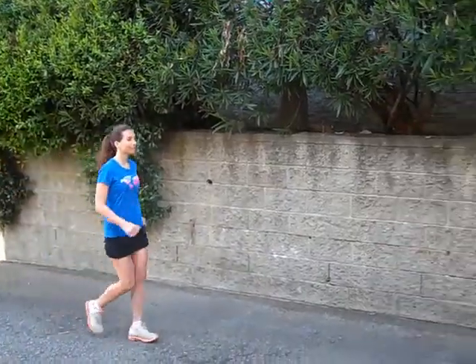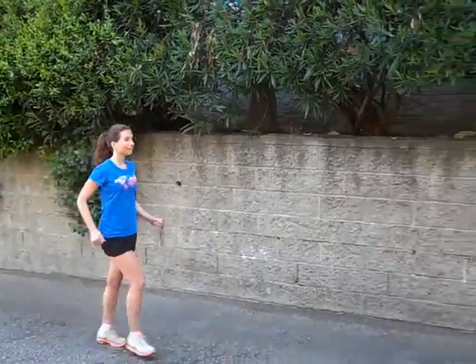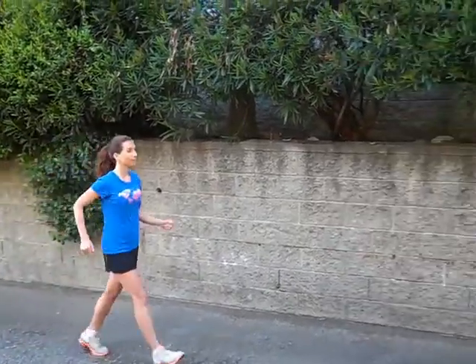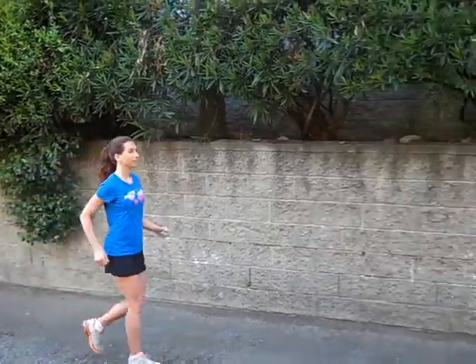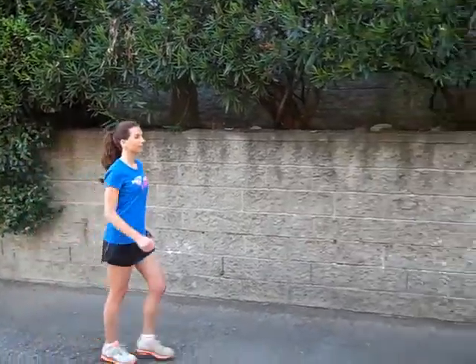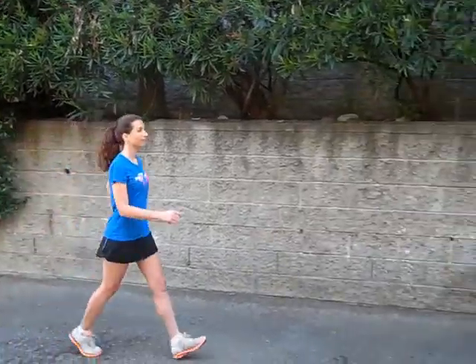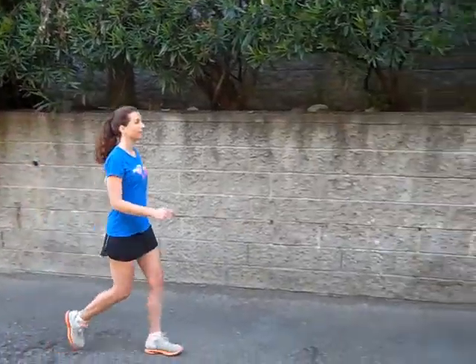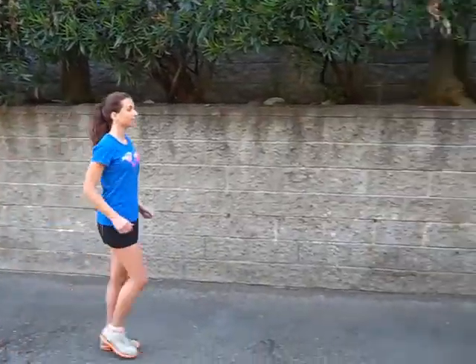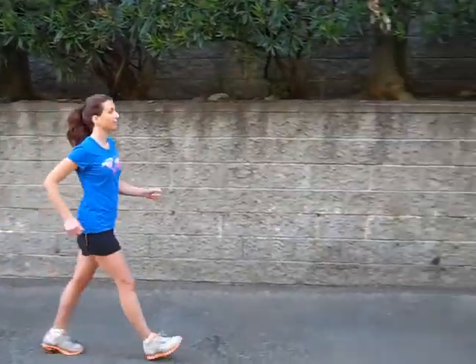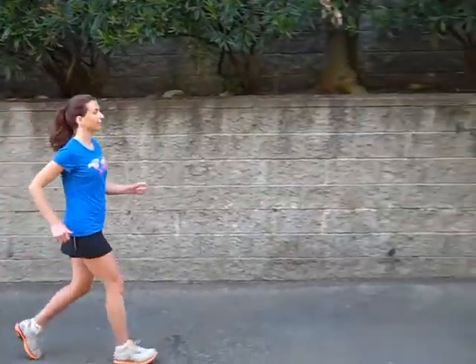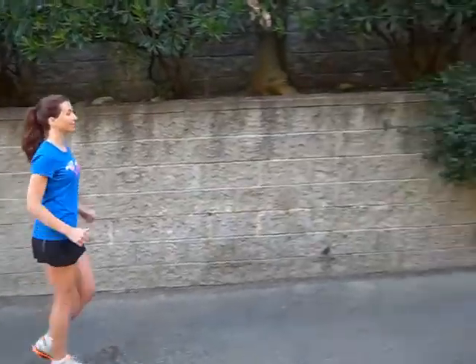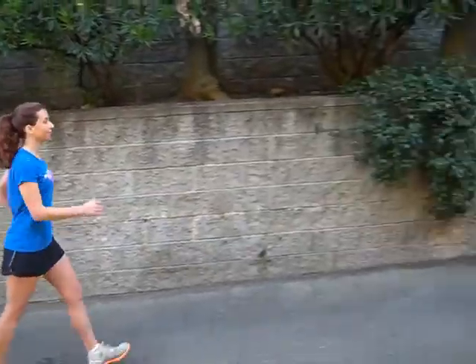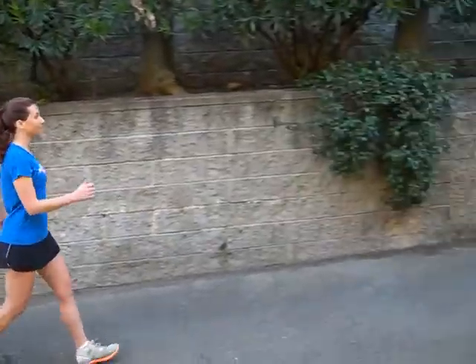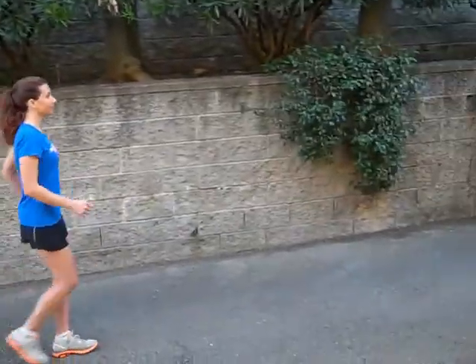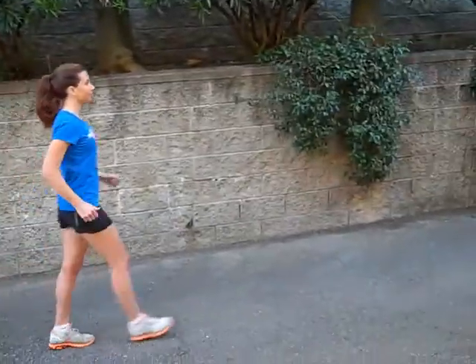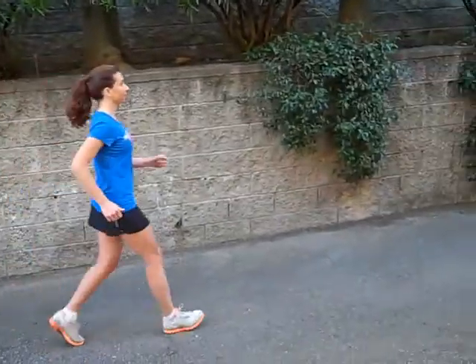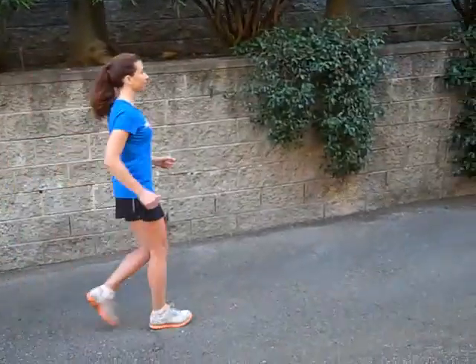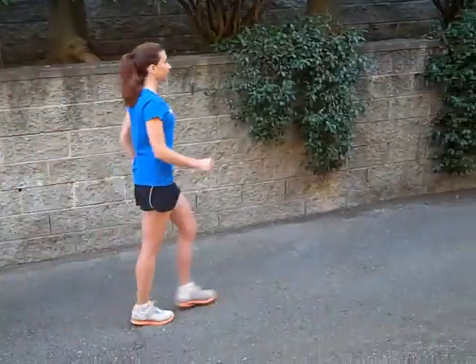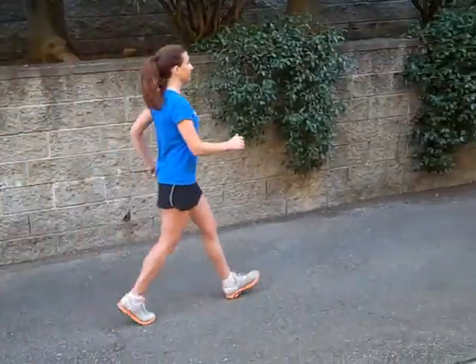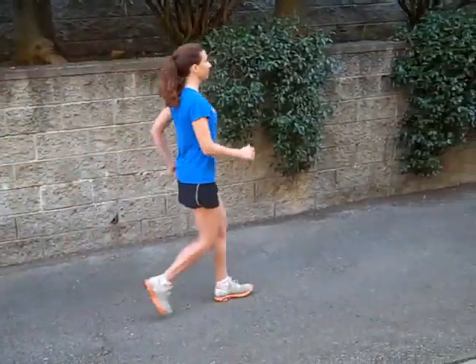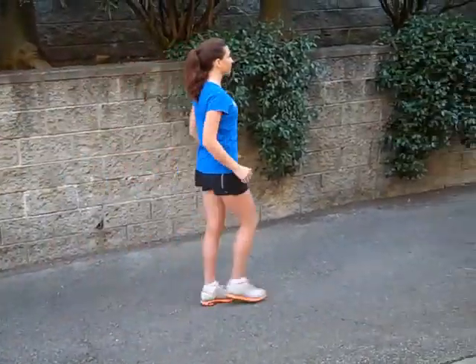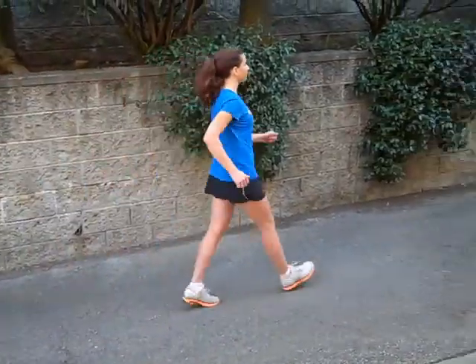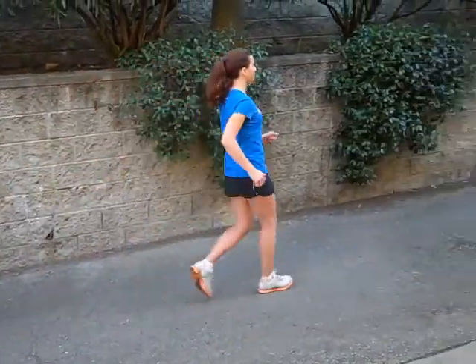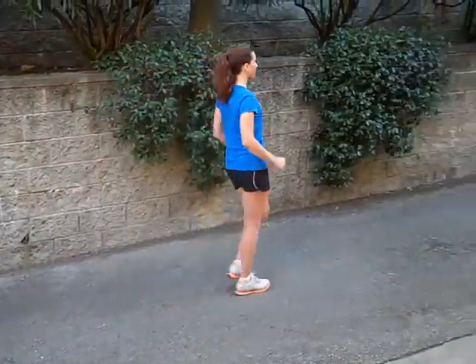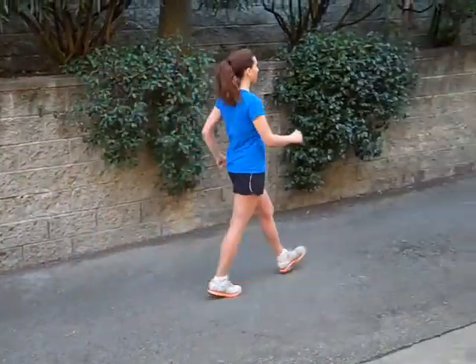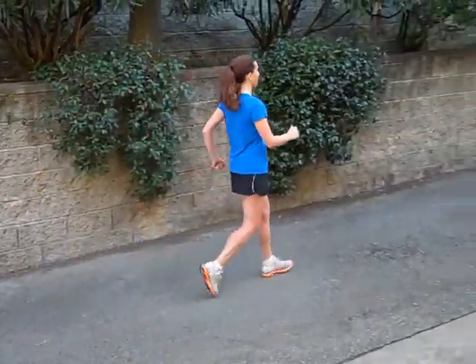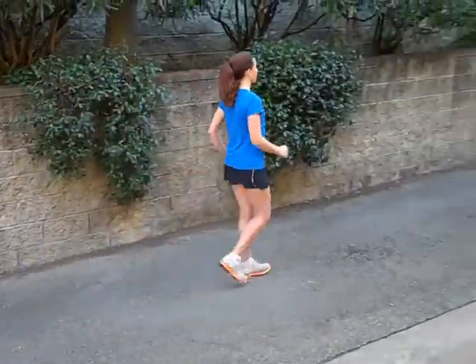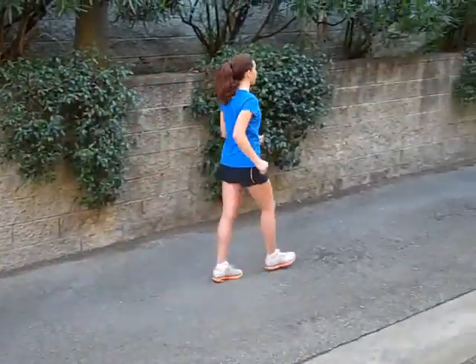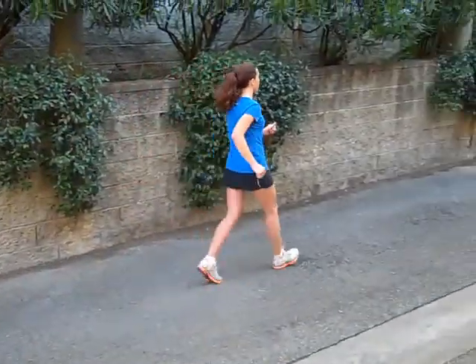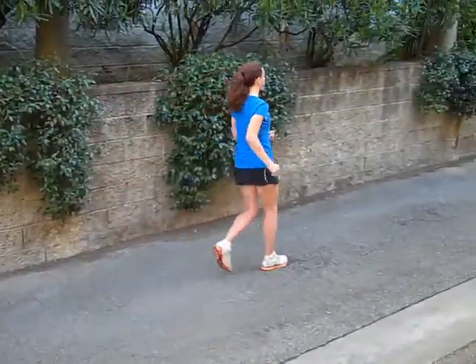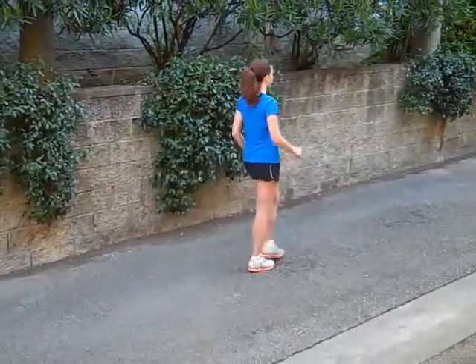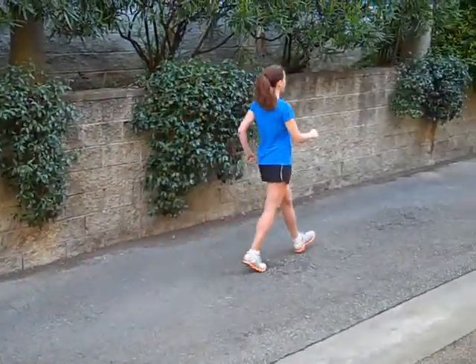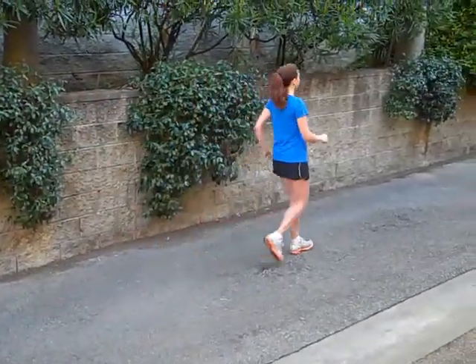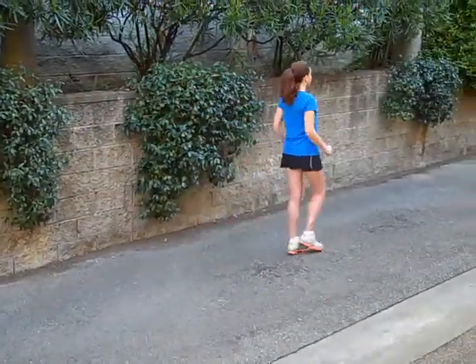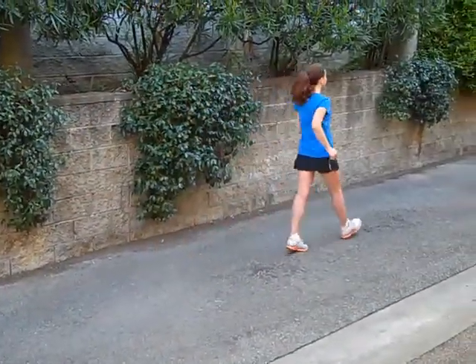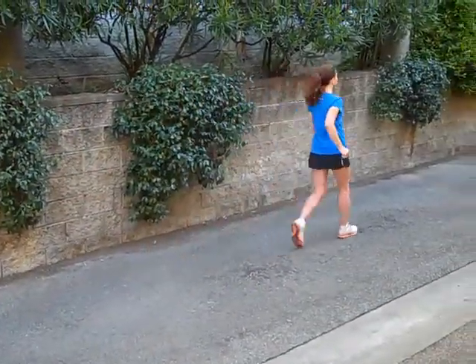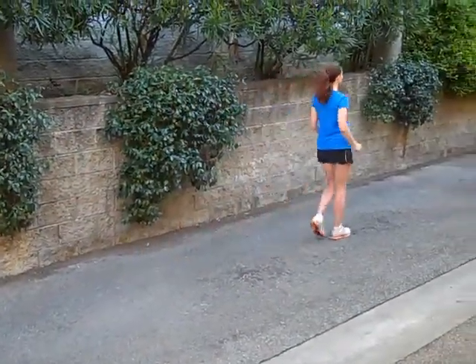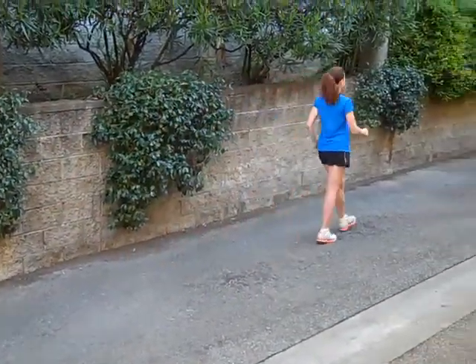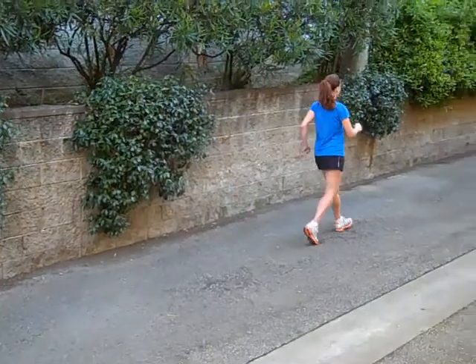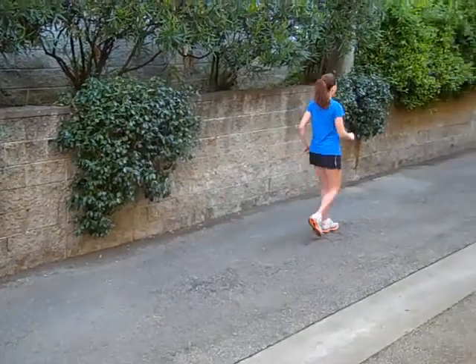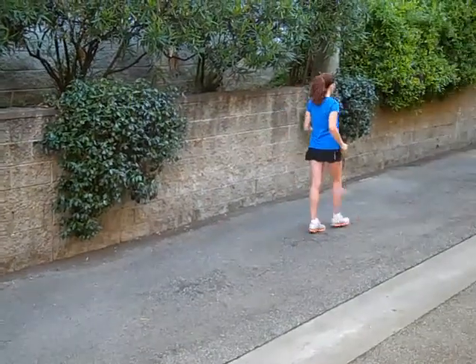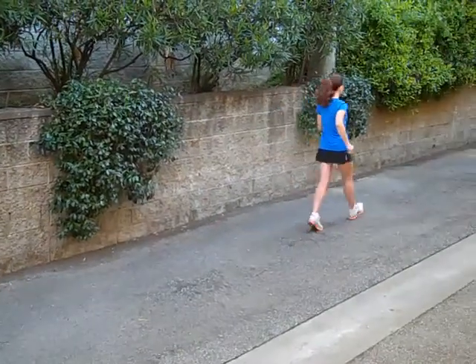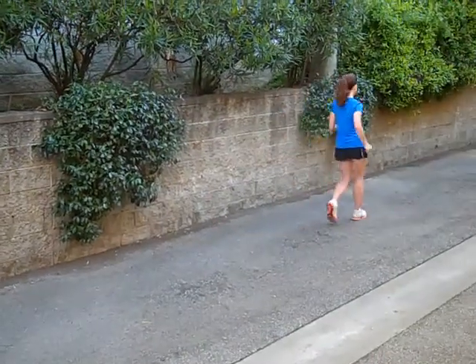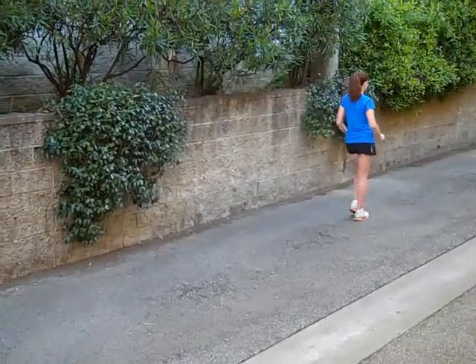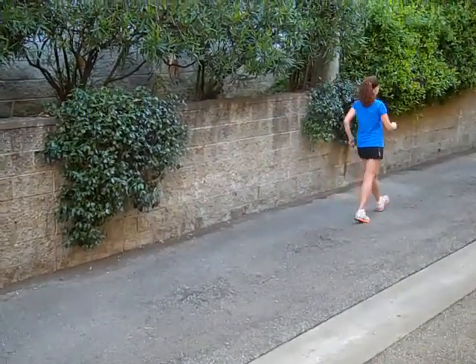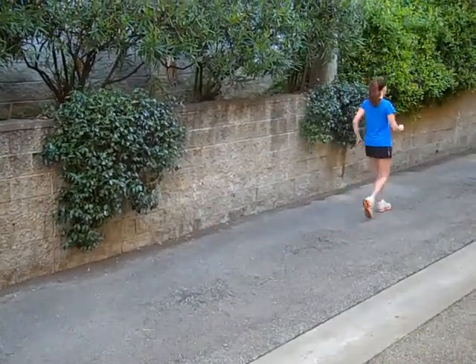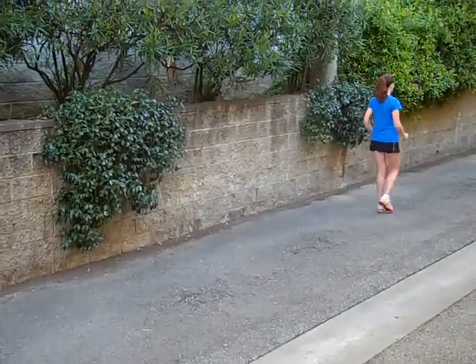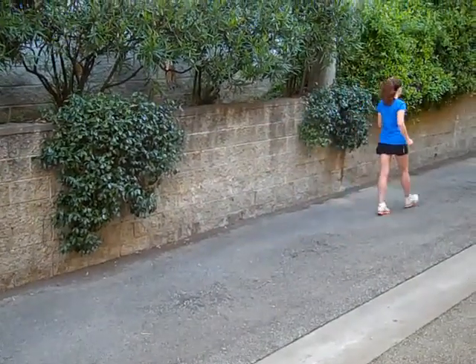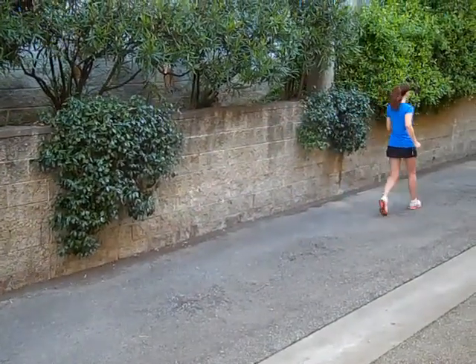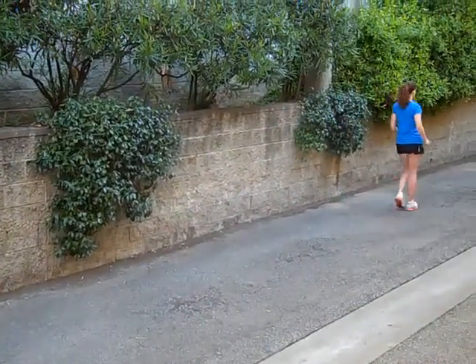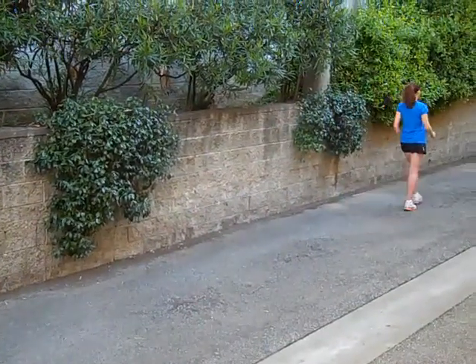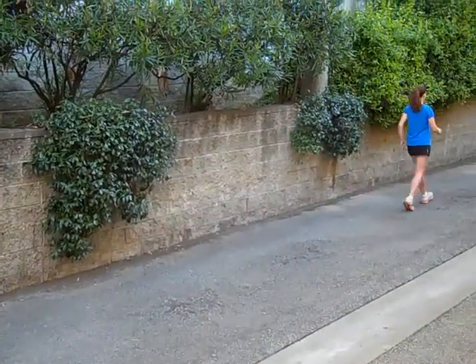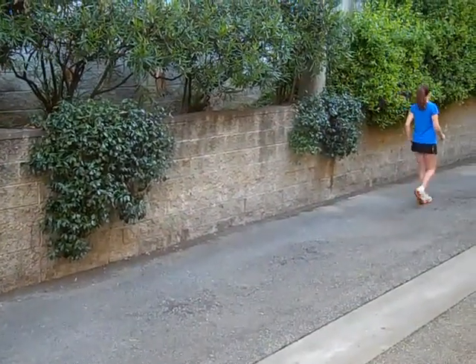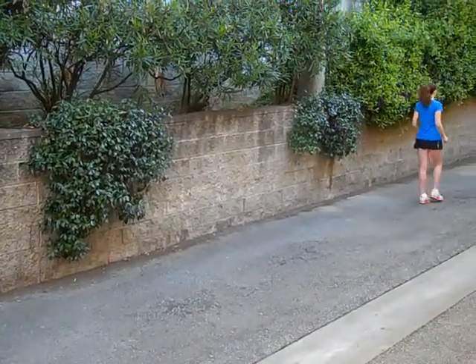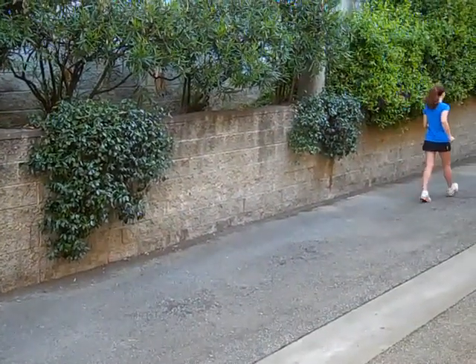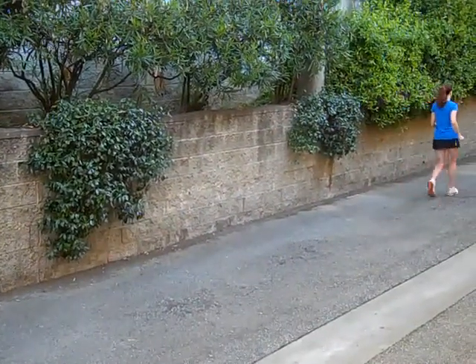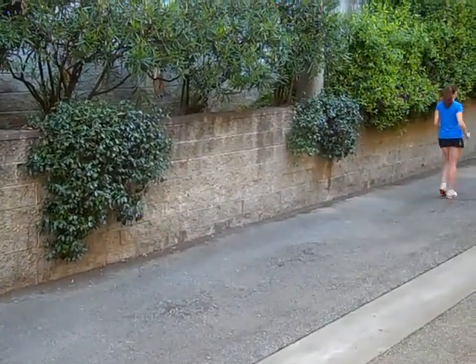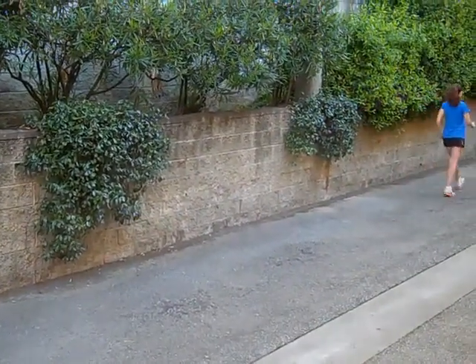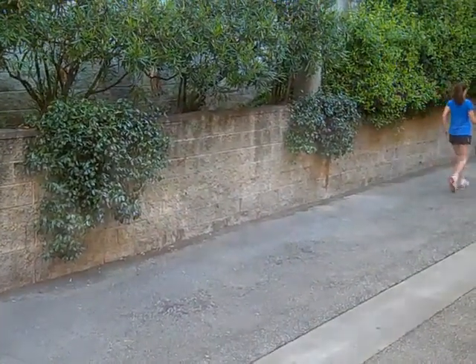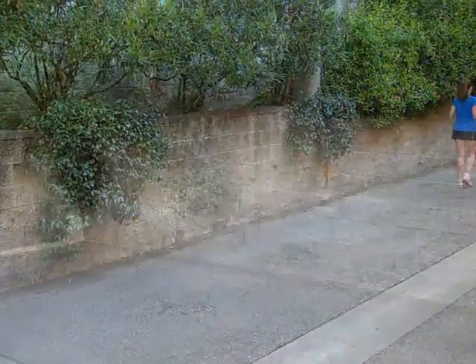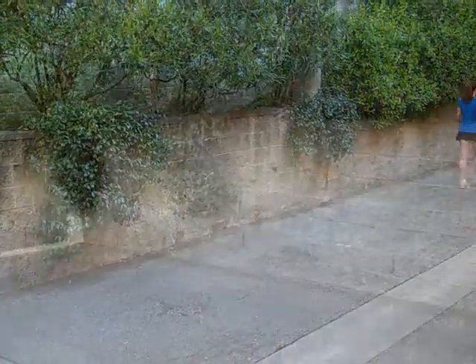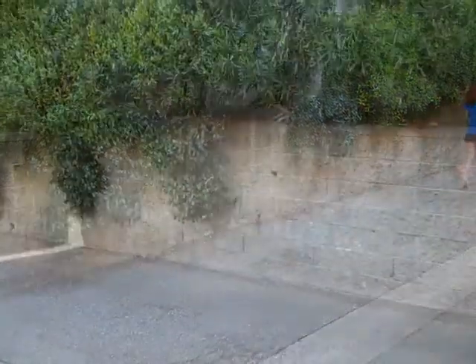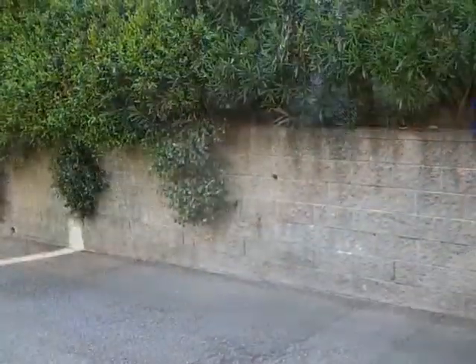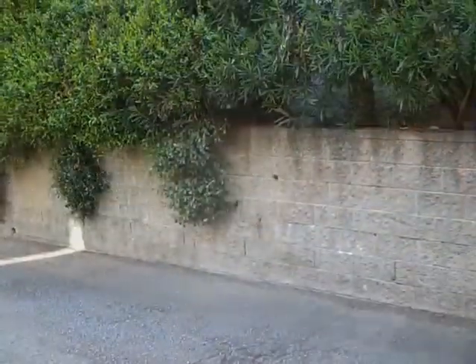Here you can see Kate's hips are forward, her head is up, and her arms are moving straight forward. Great job, Cardio Kate.